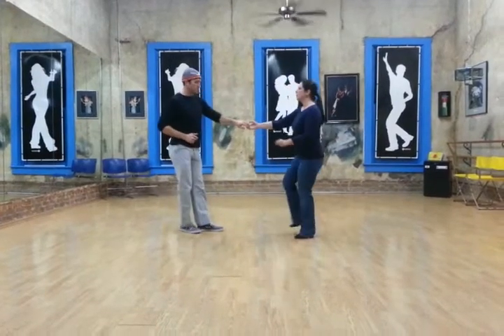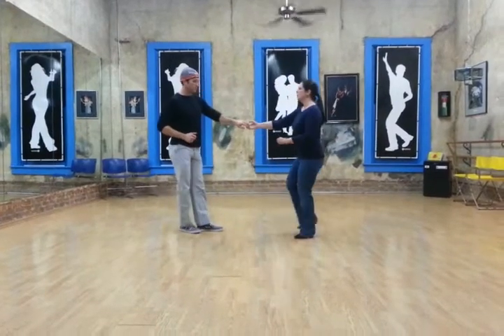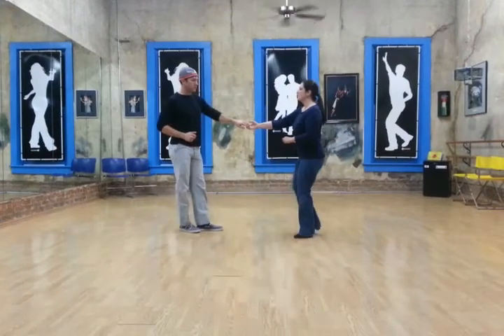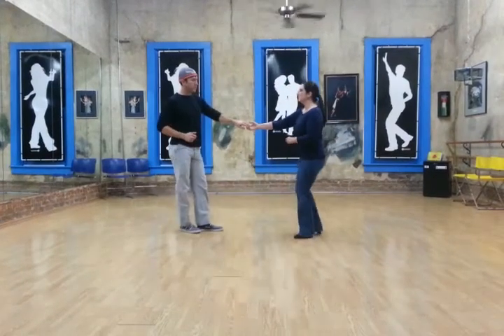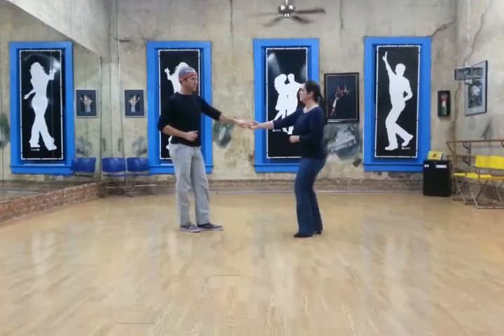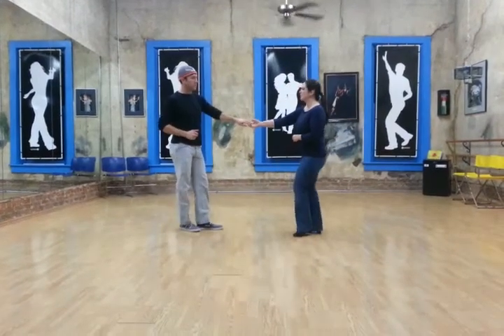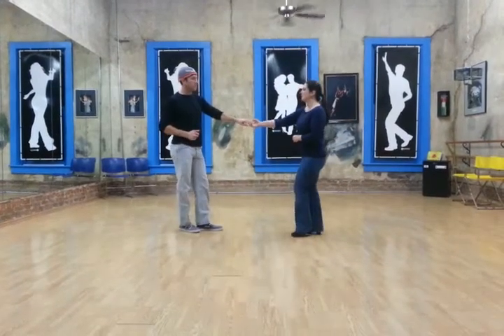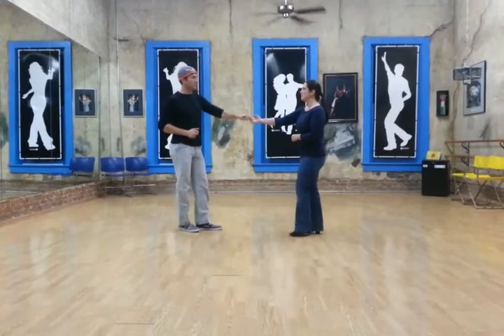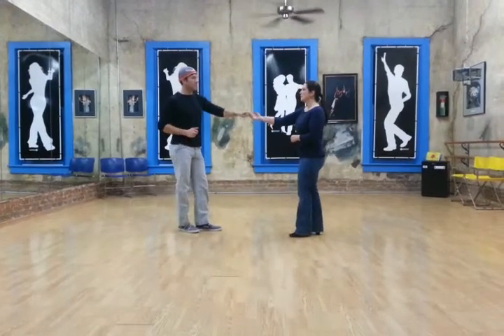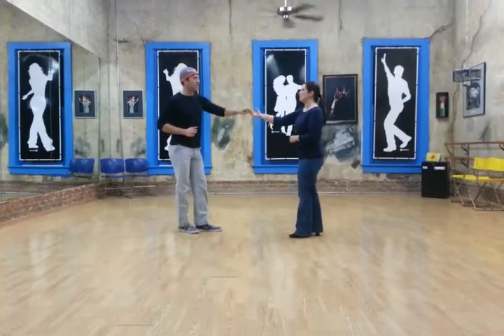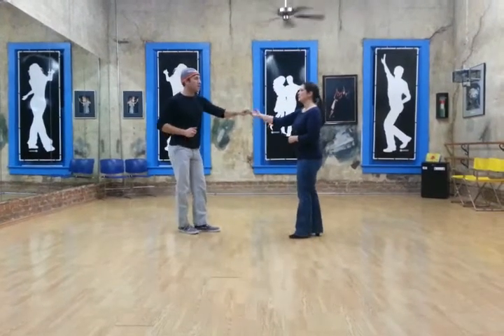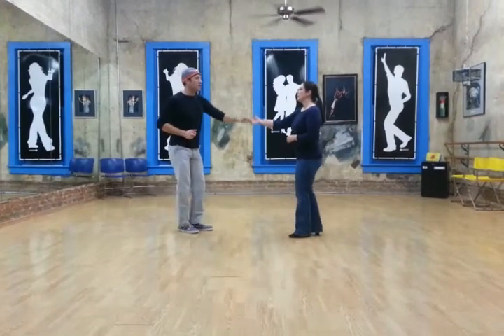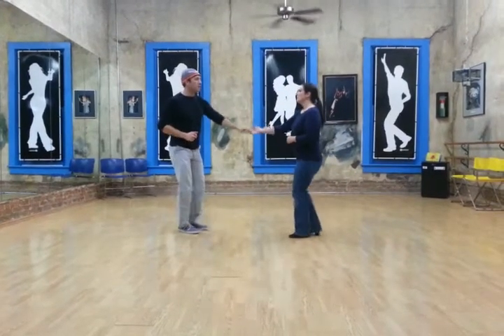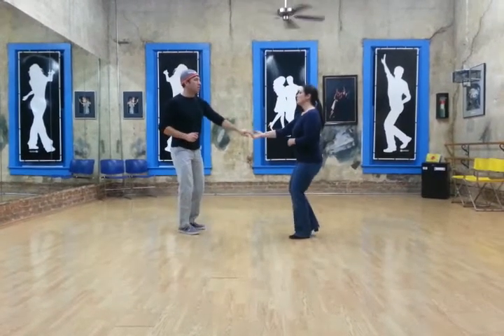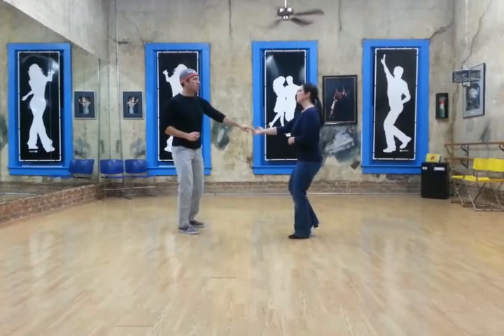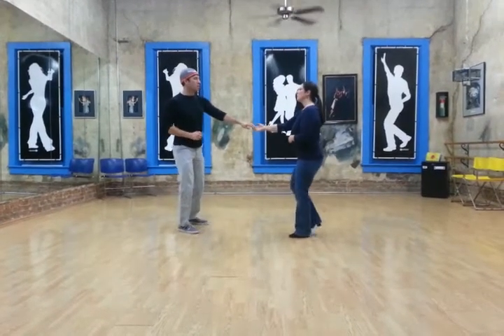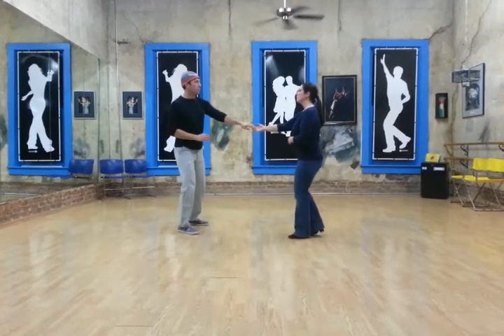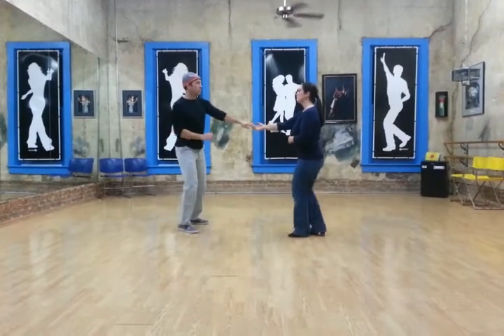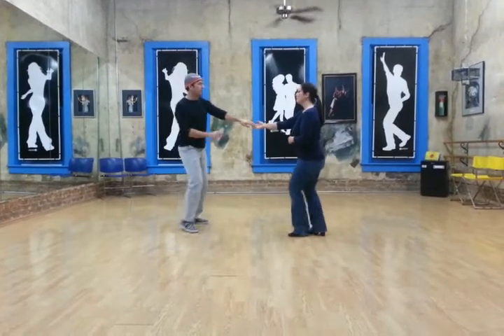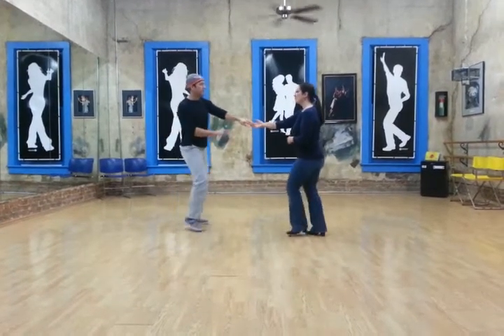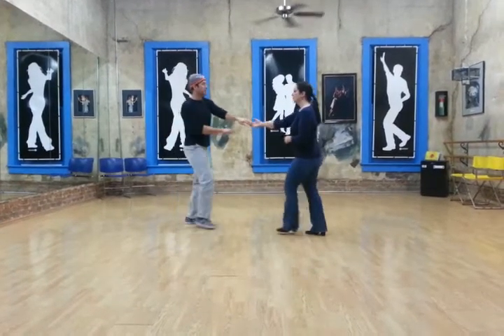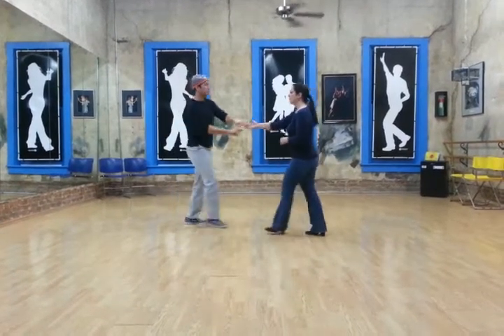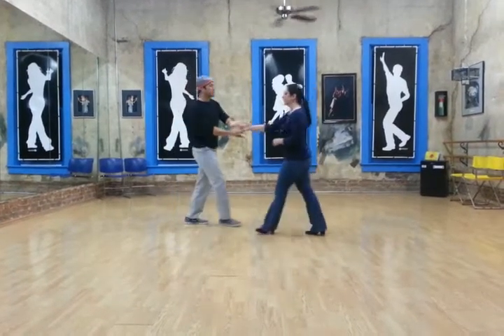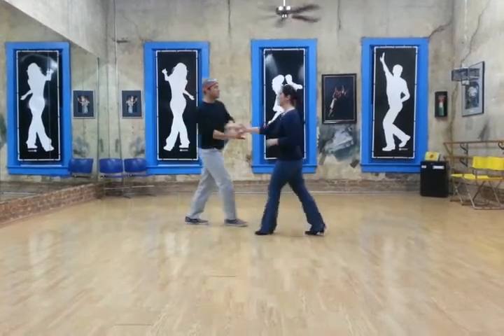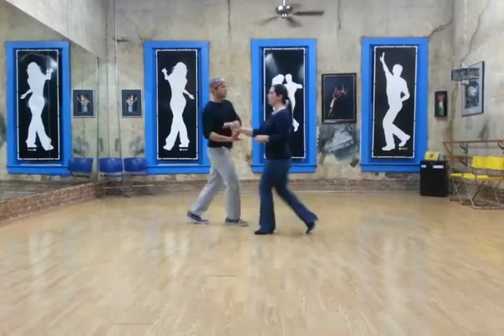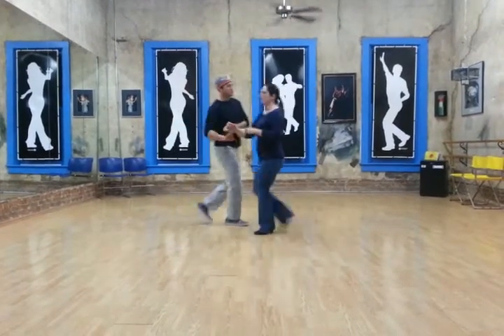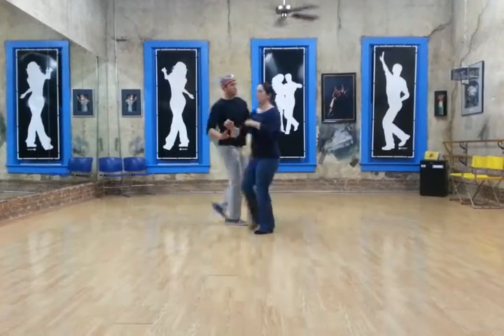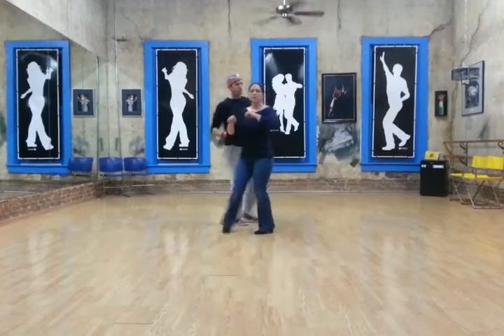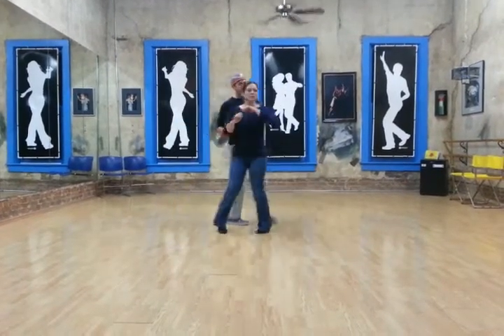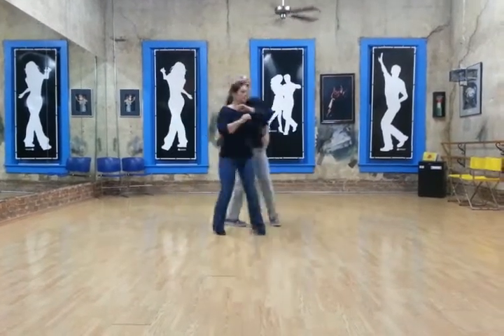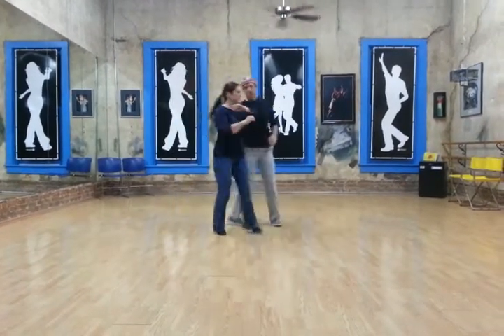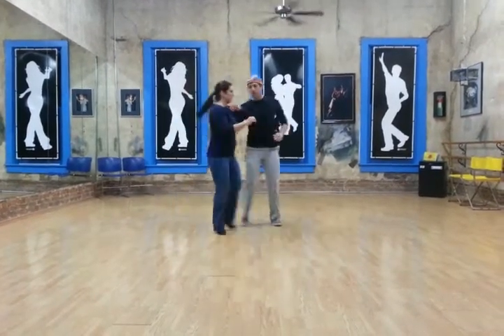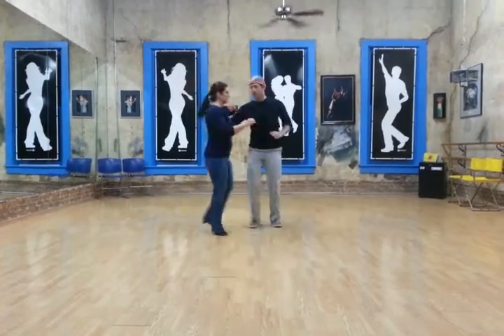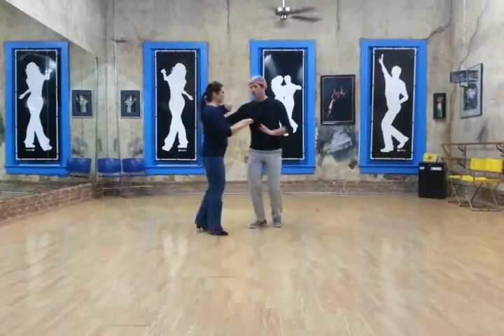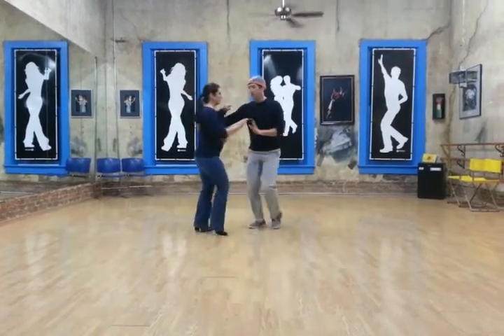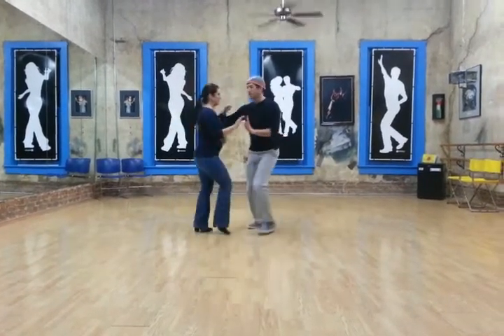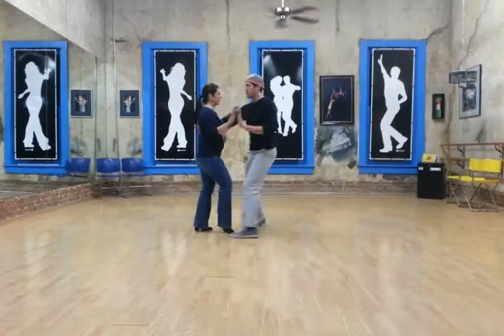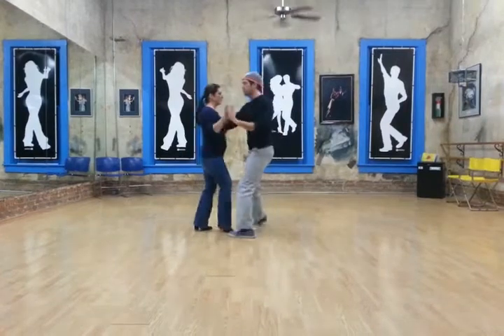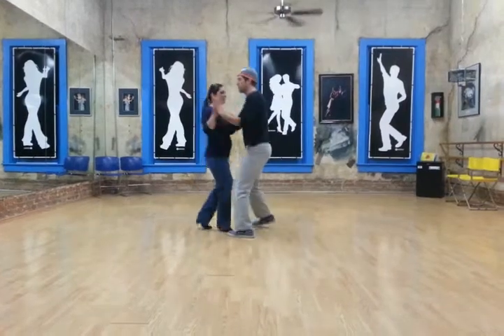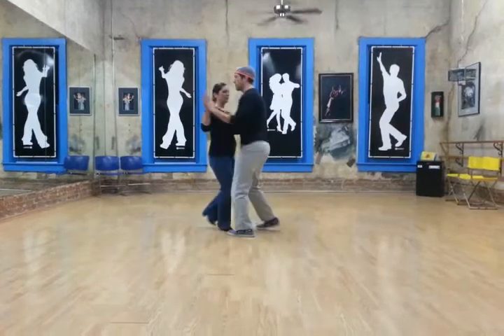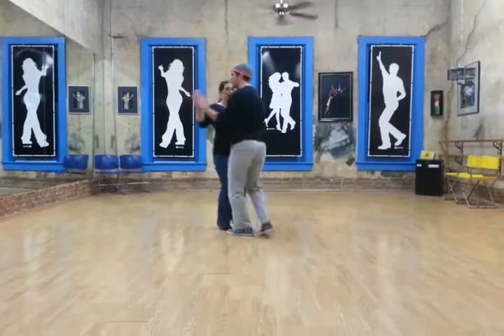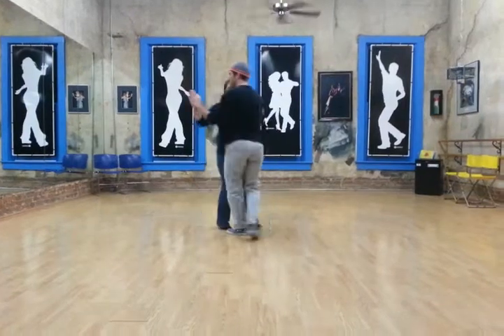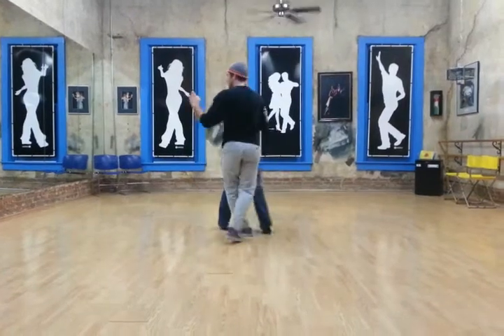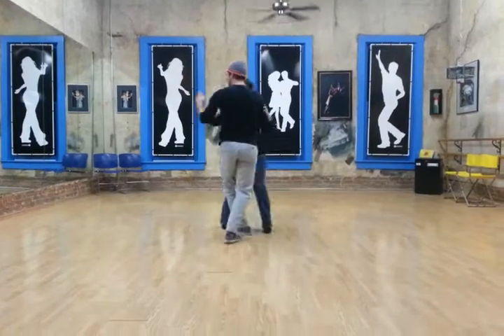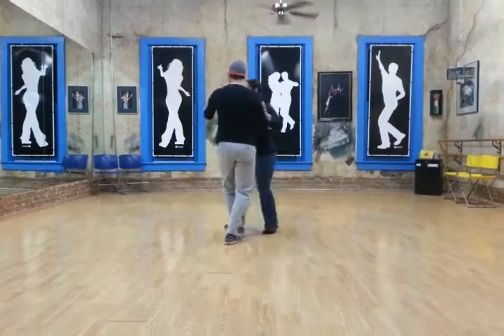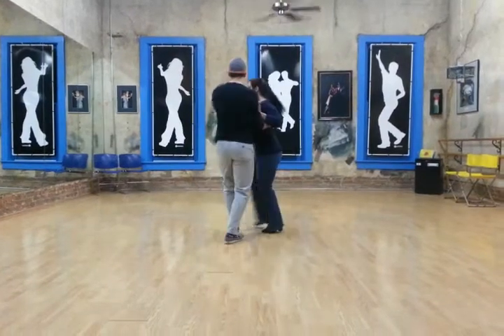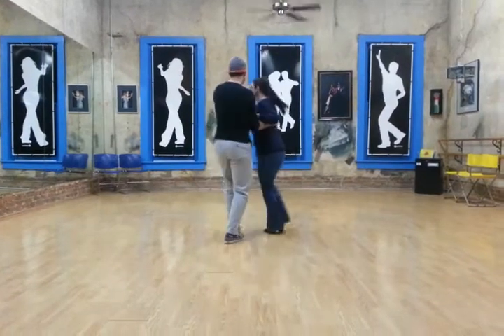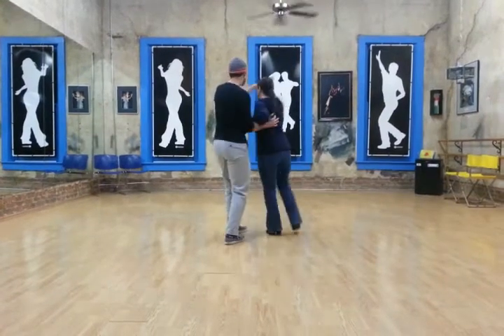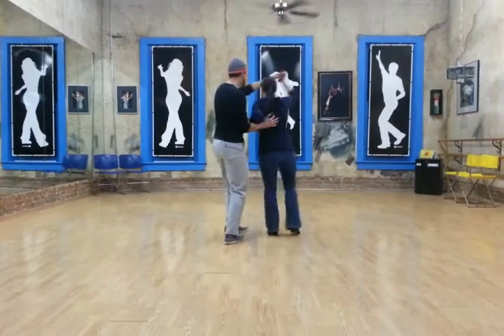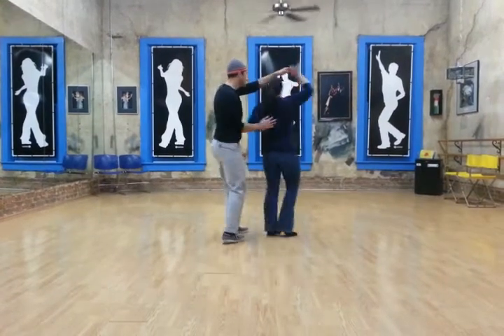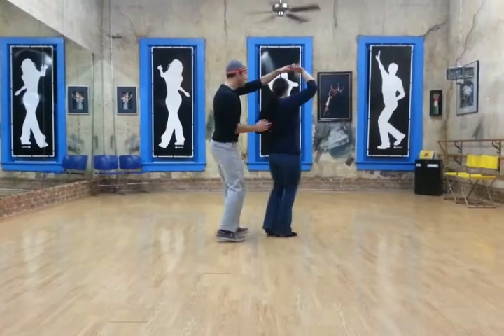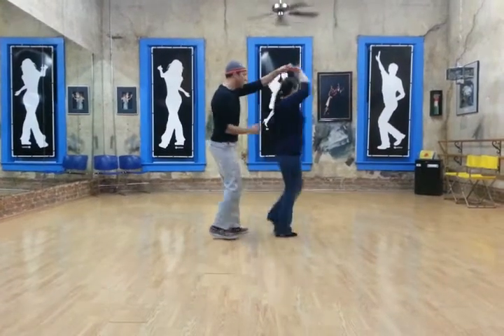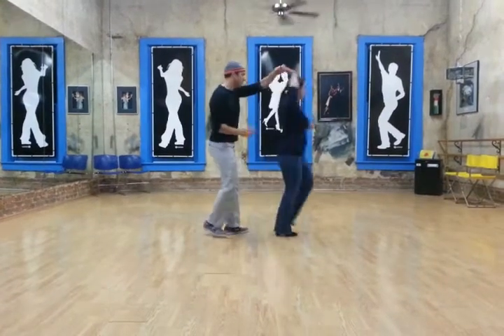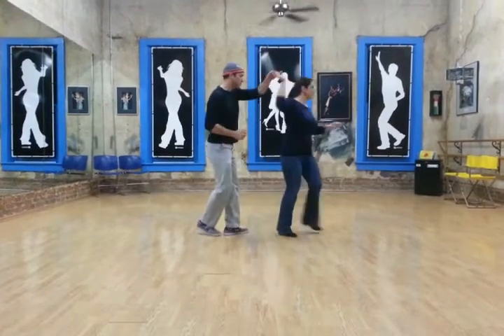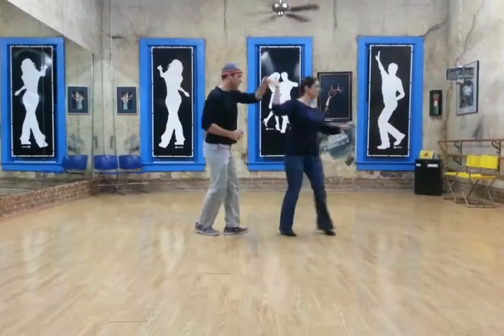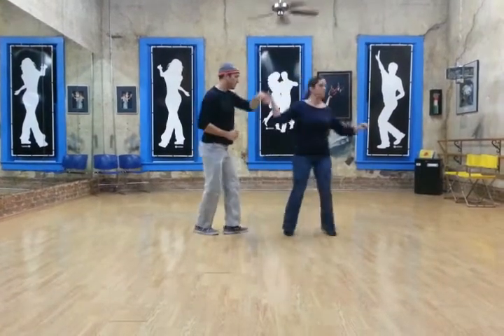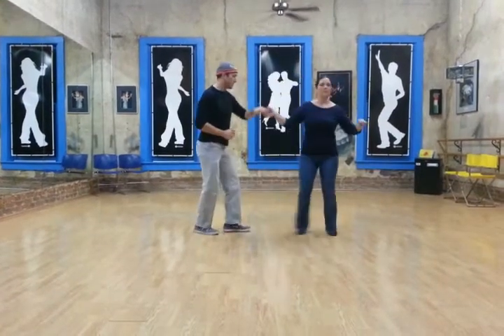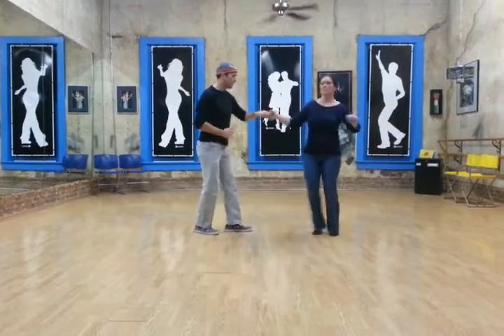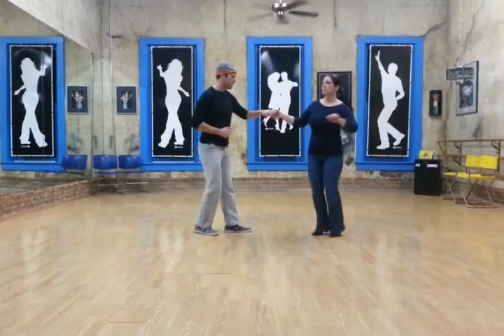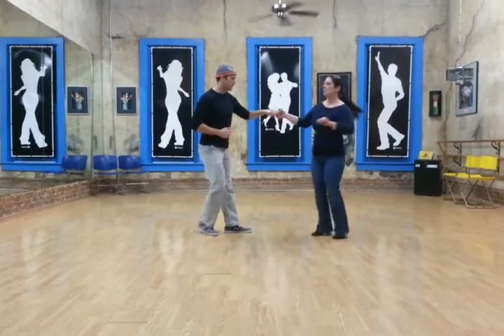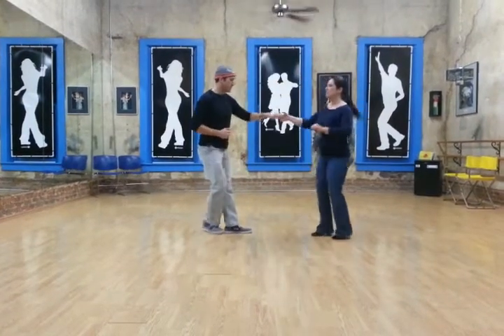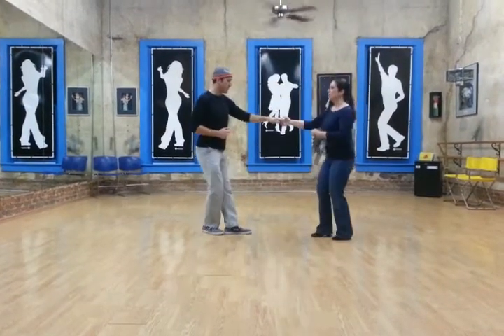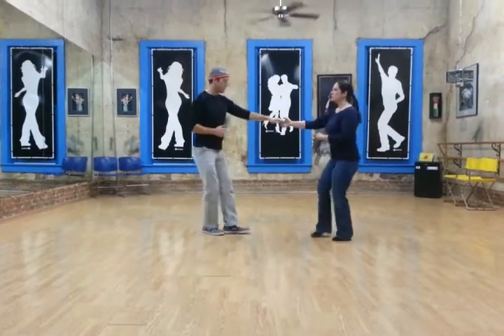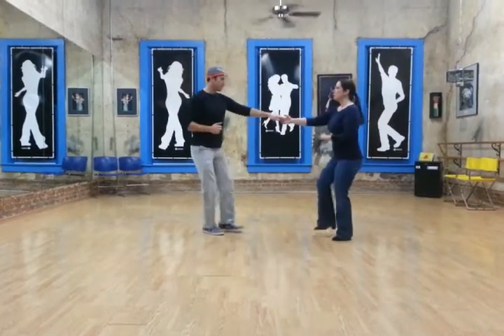So we'll show that together. One, two, three, and four. Outside turn, six, seven, and eight.